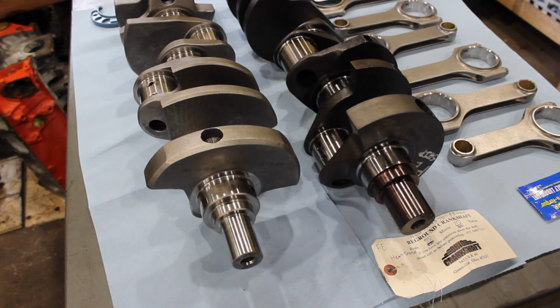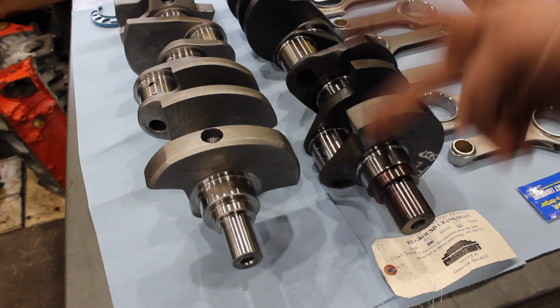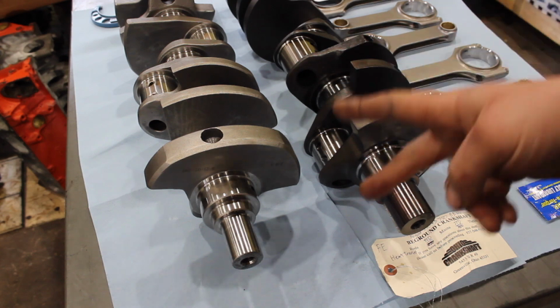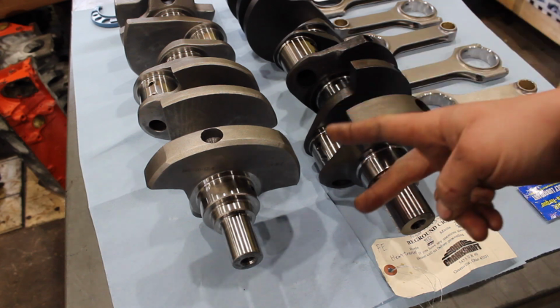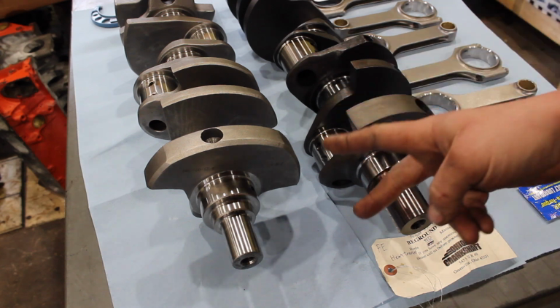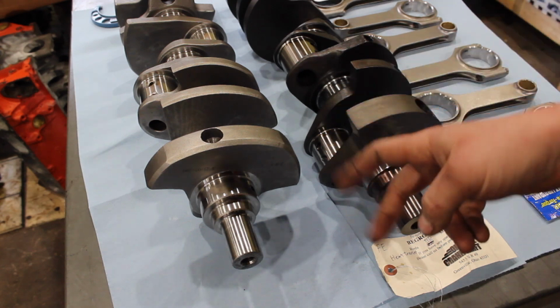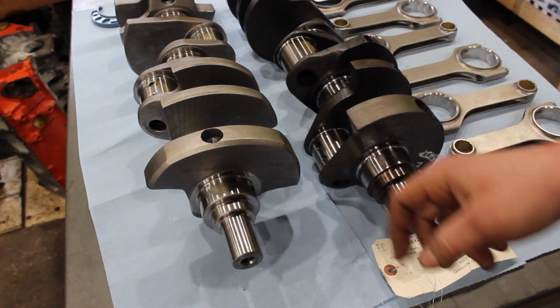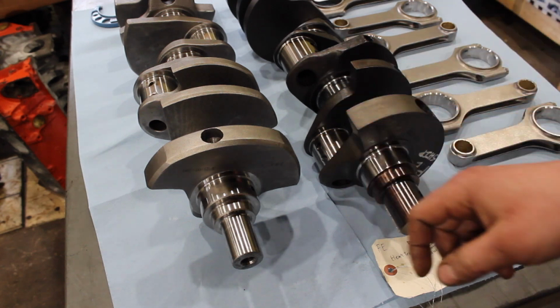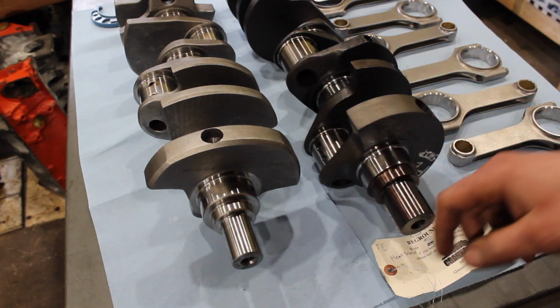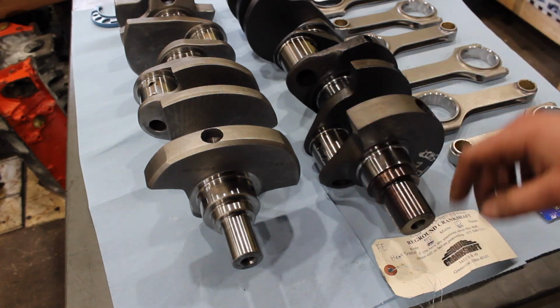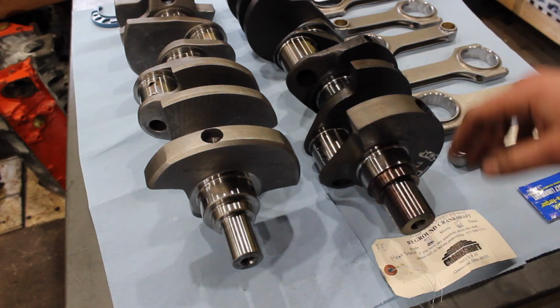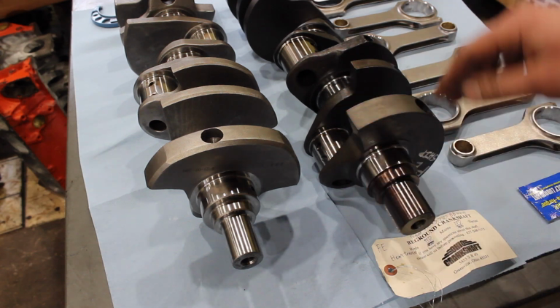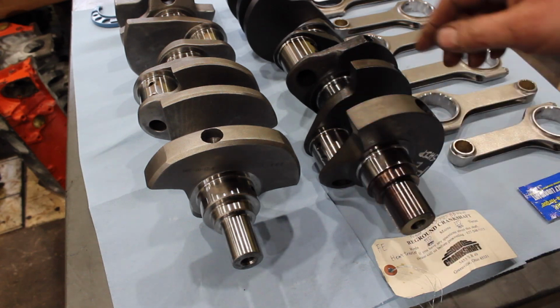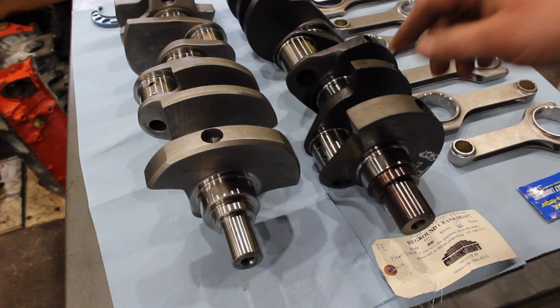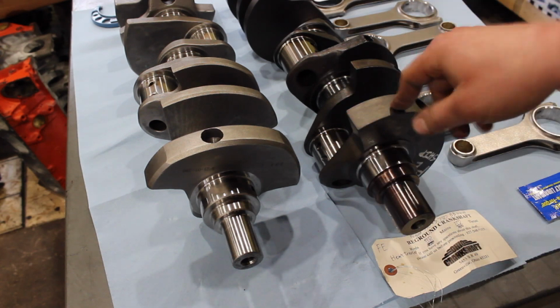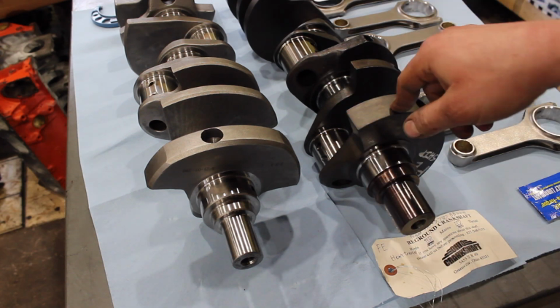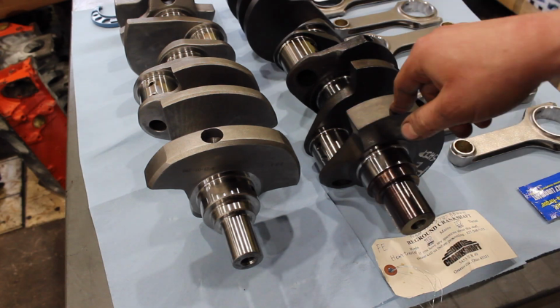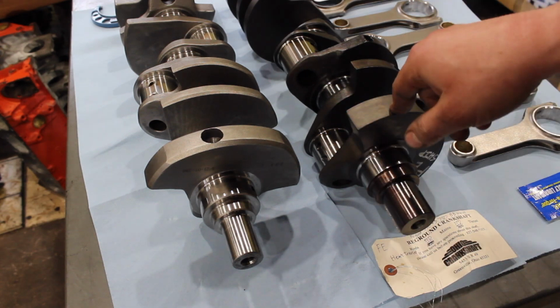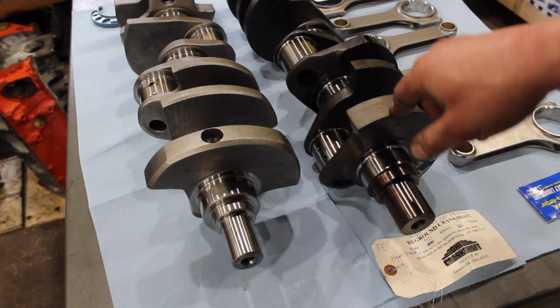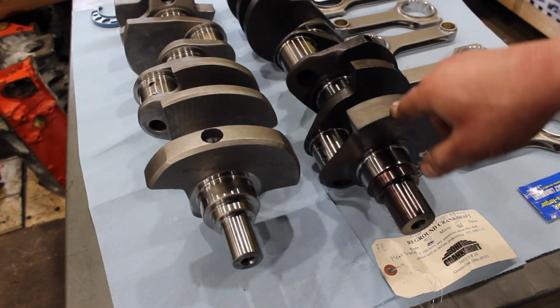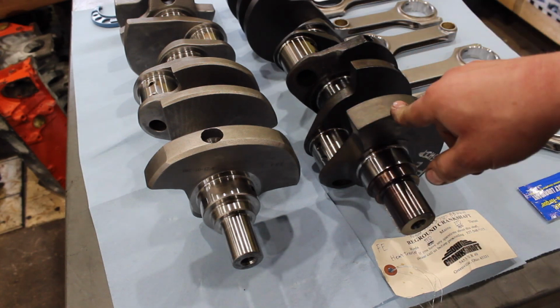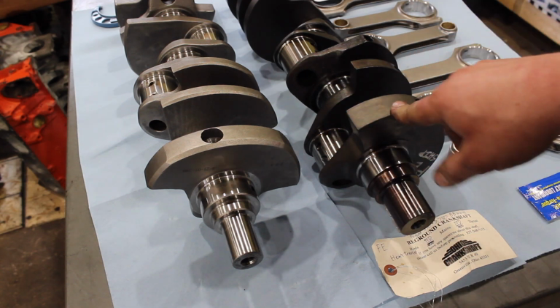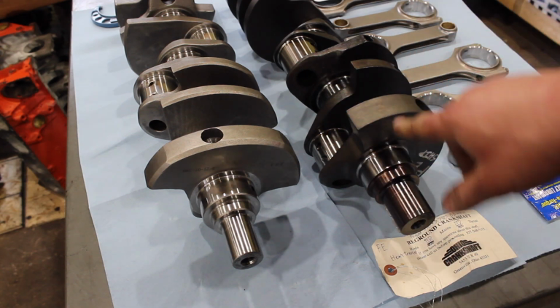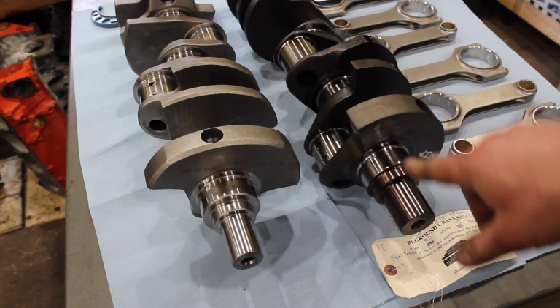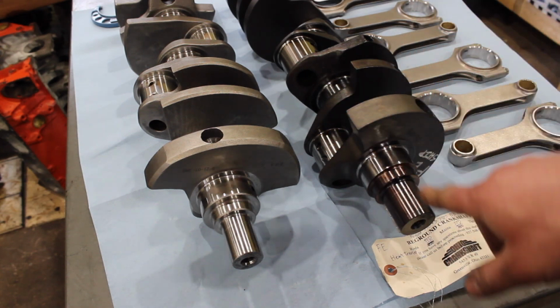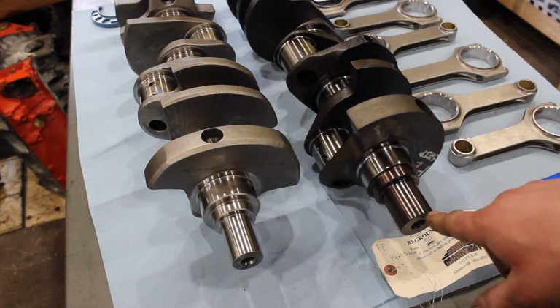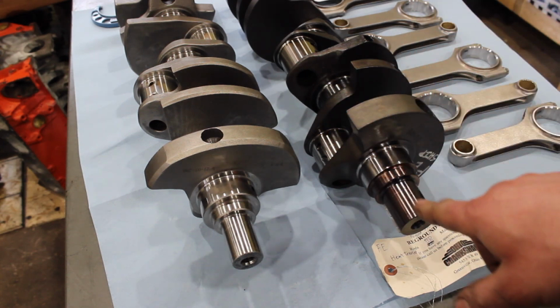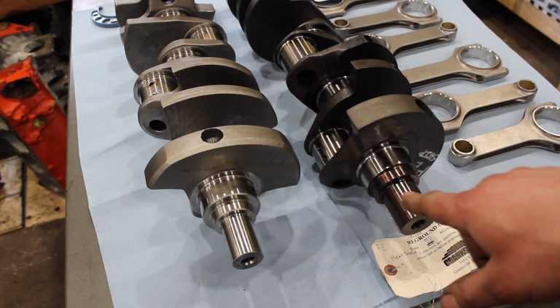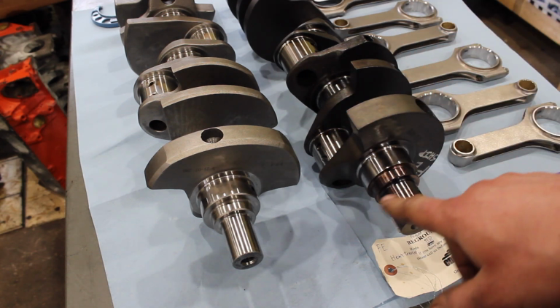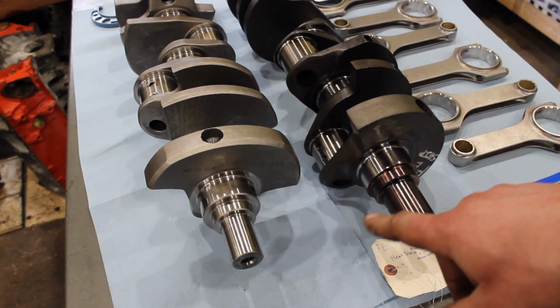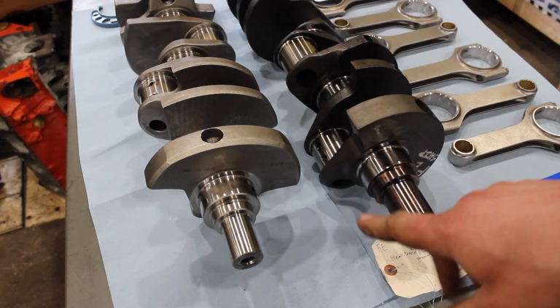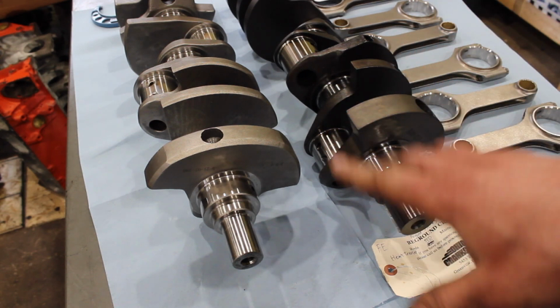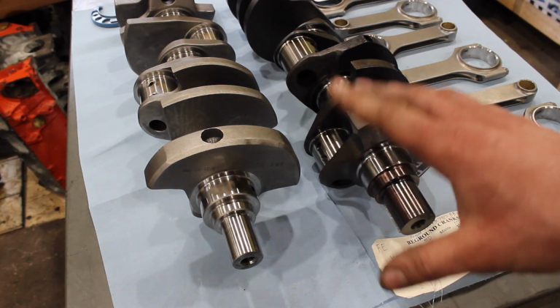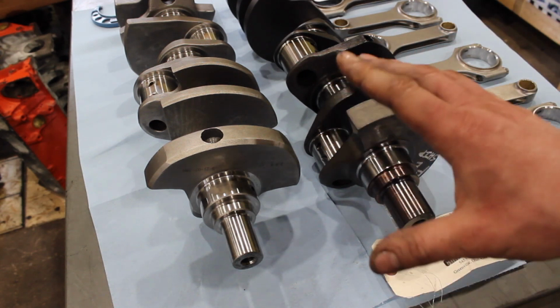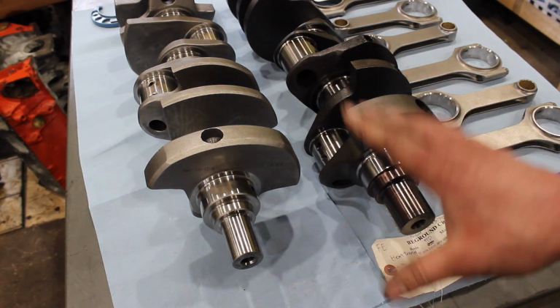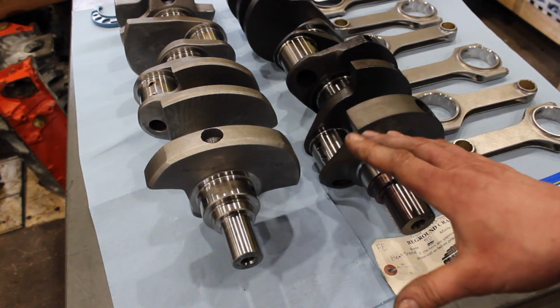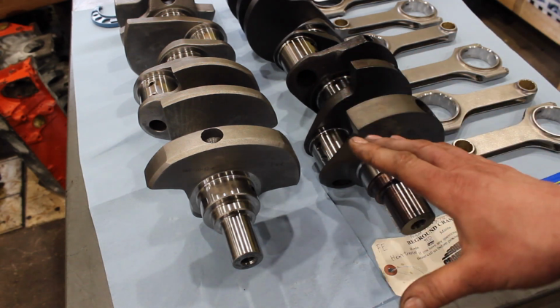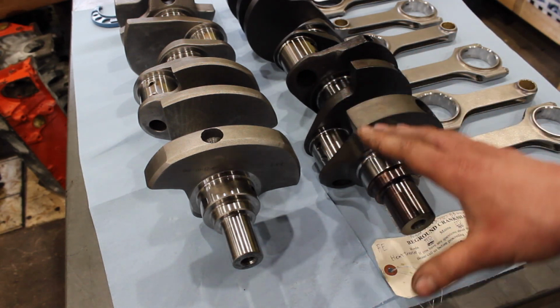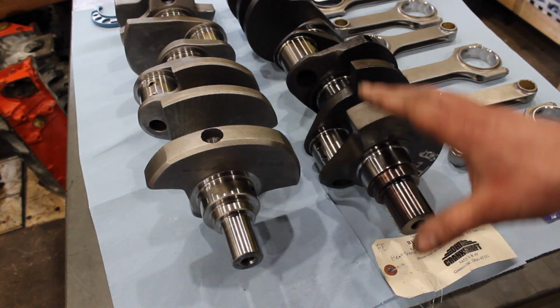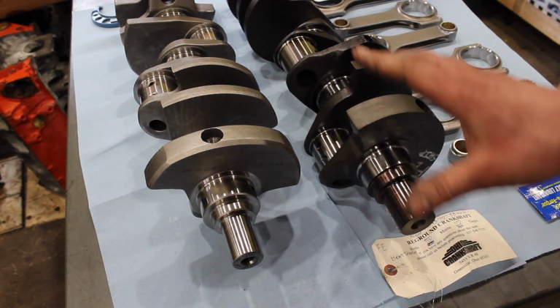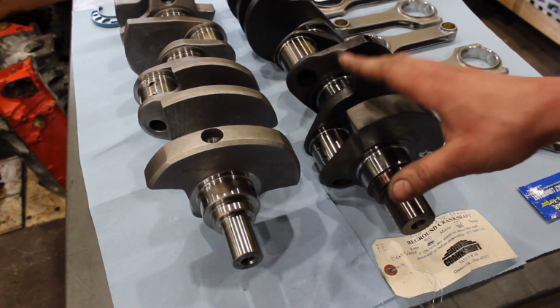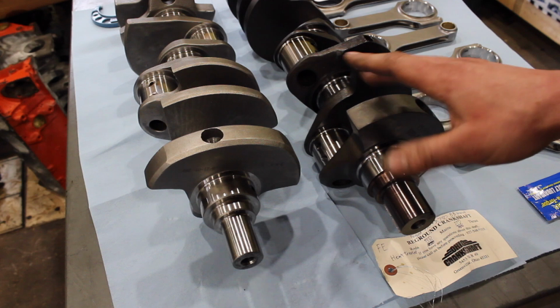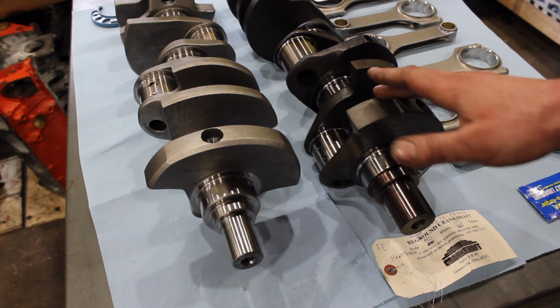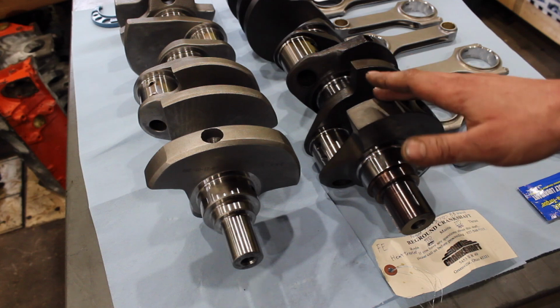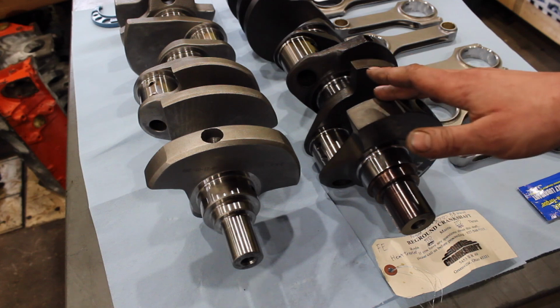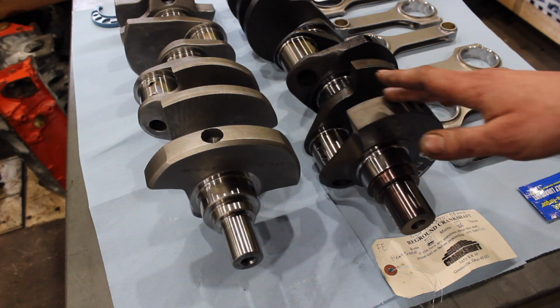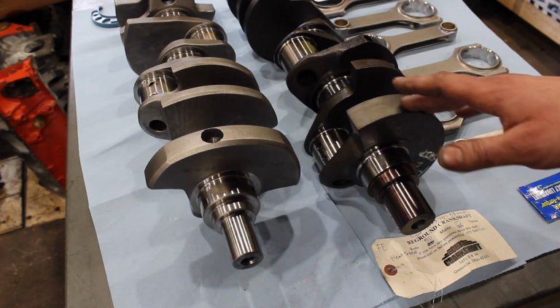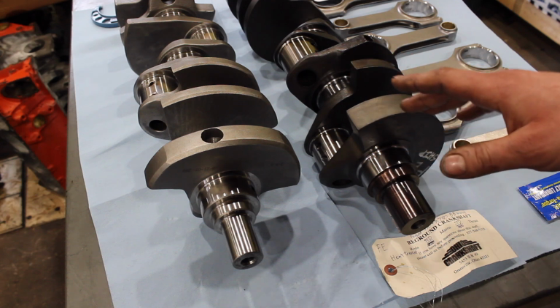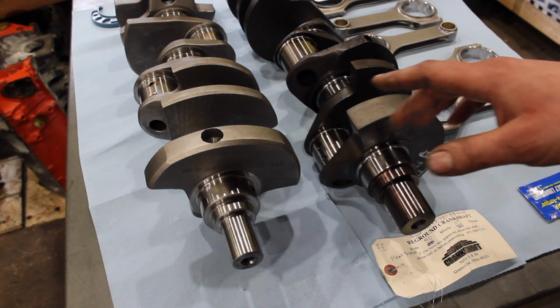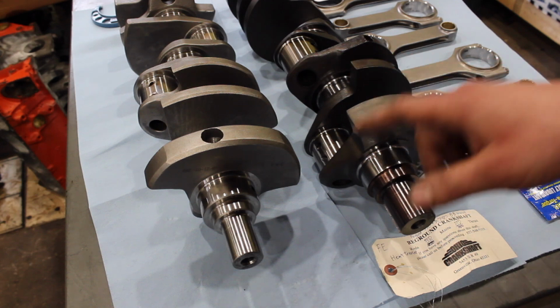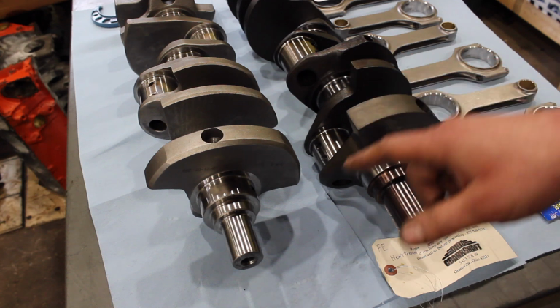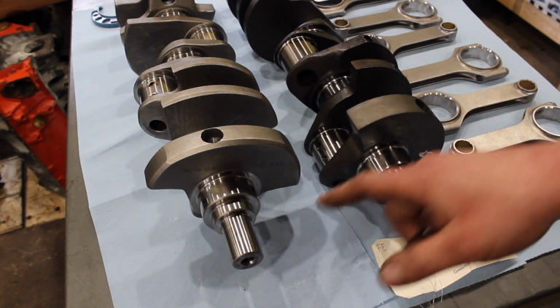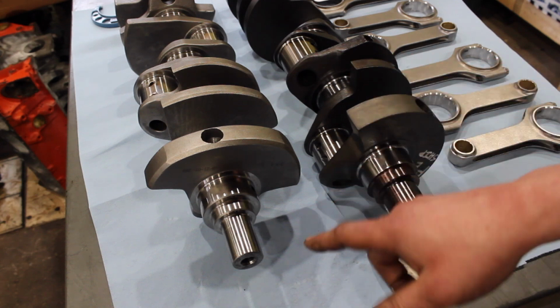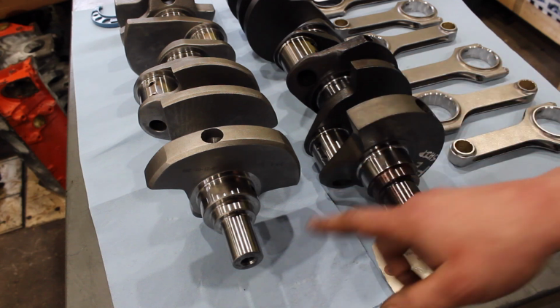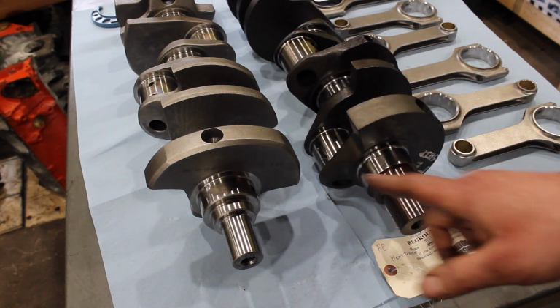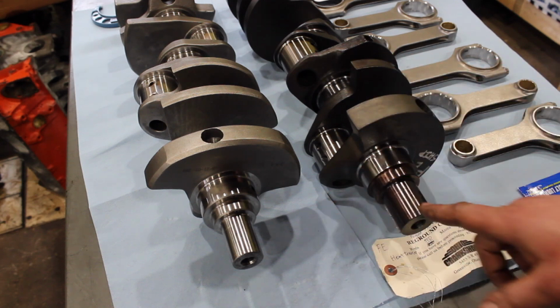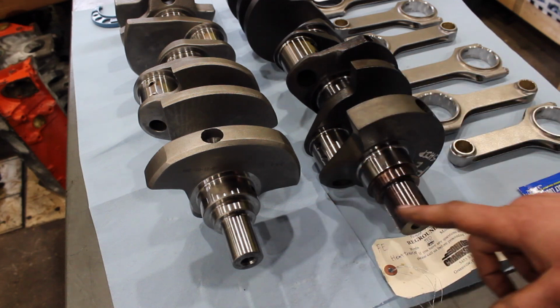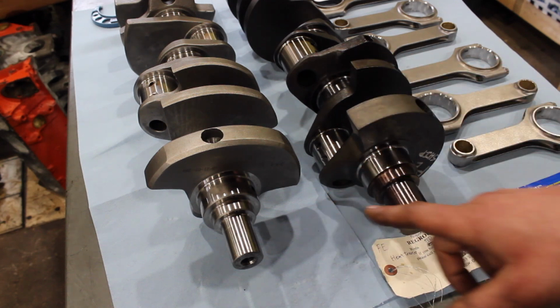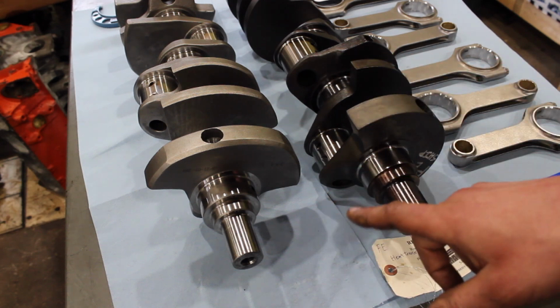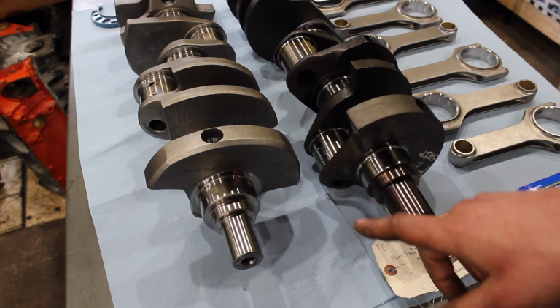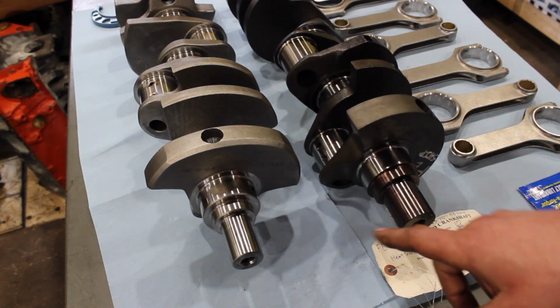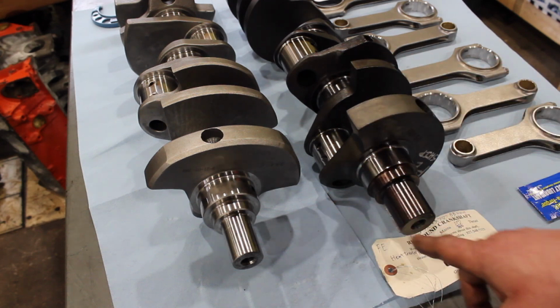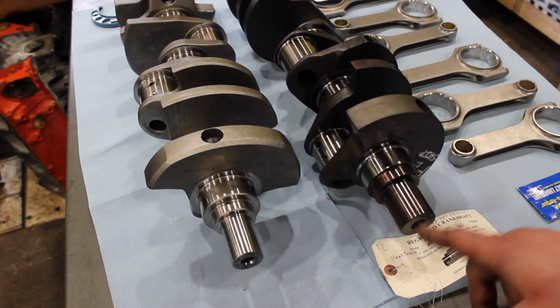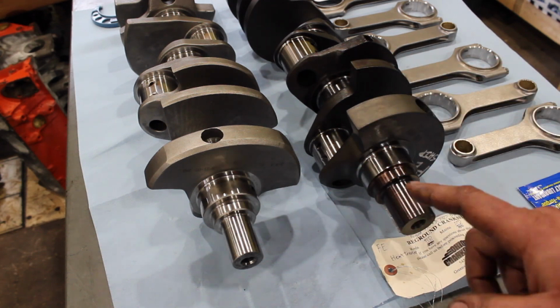What is going on guys? Pat in the shop, and tonight I want to show you a small block Chevy blower motor that I'm building and the neat crankshaft that I'm using.